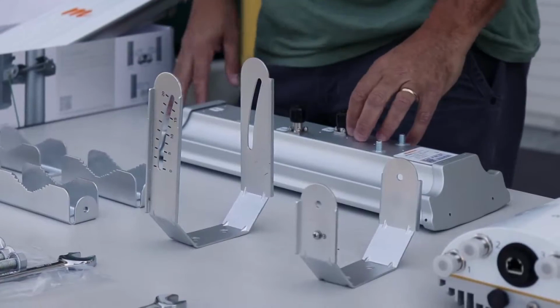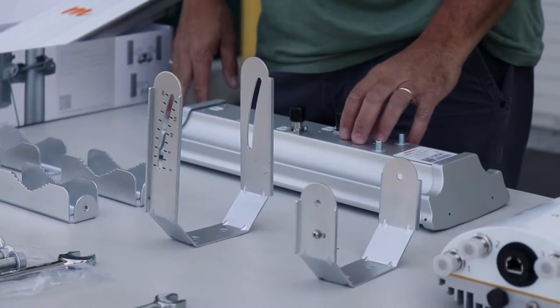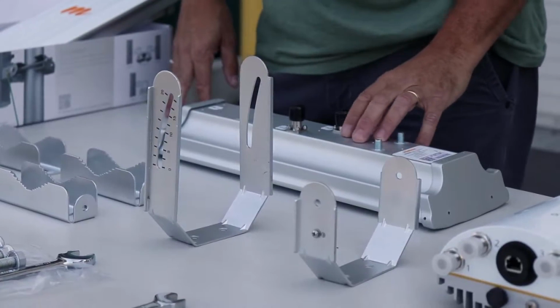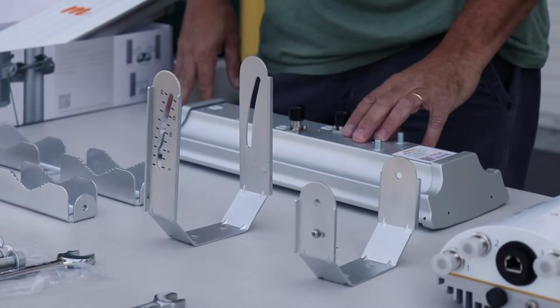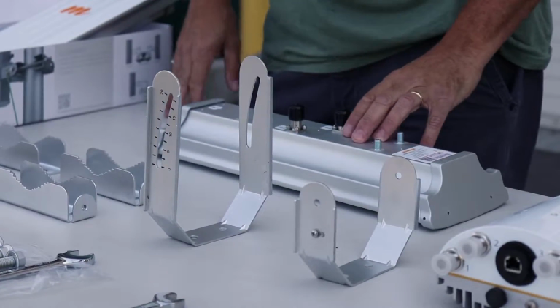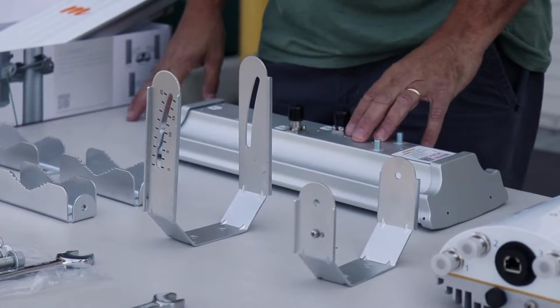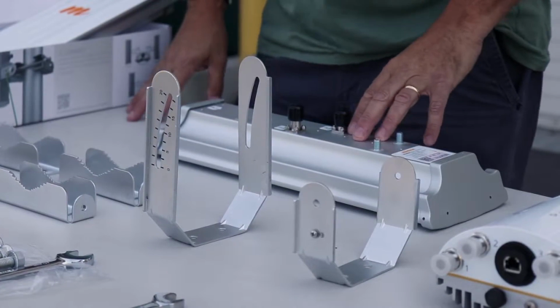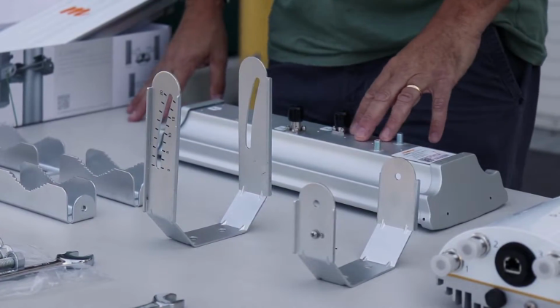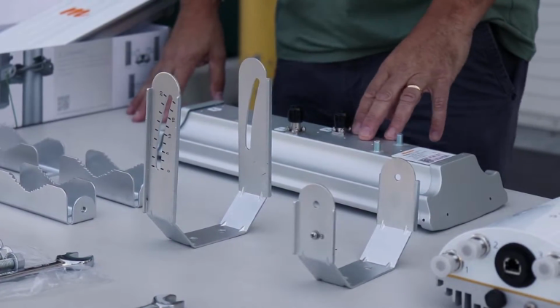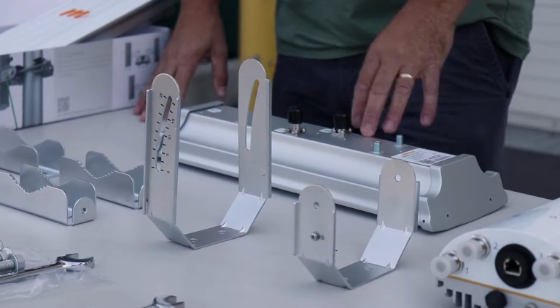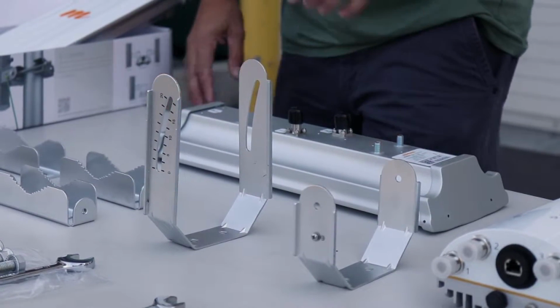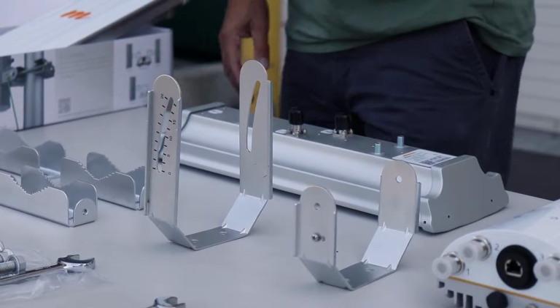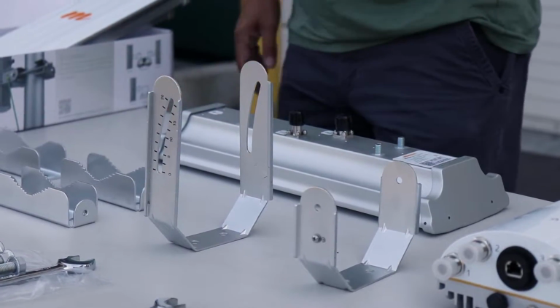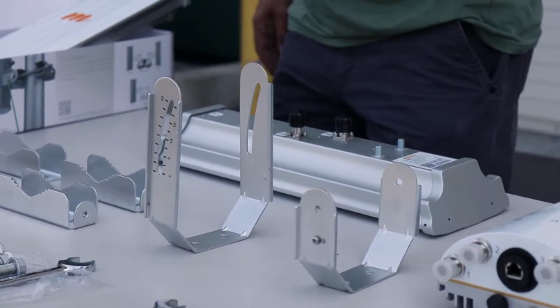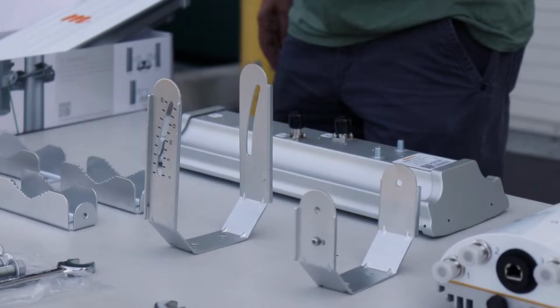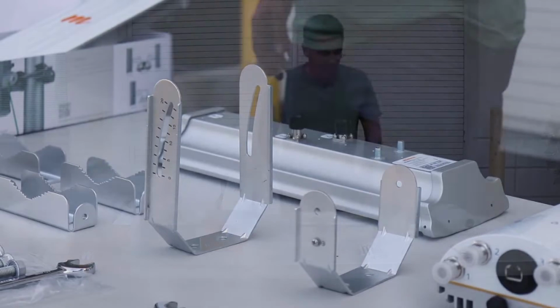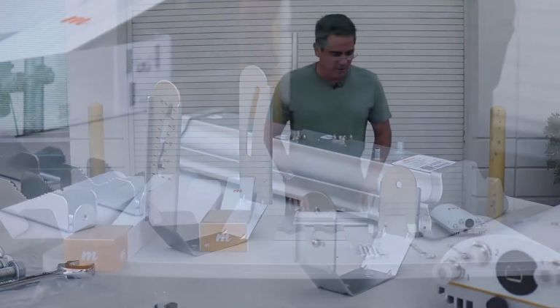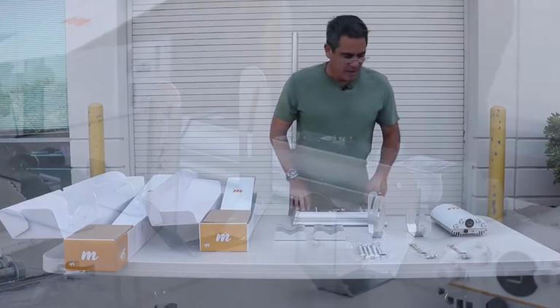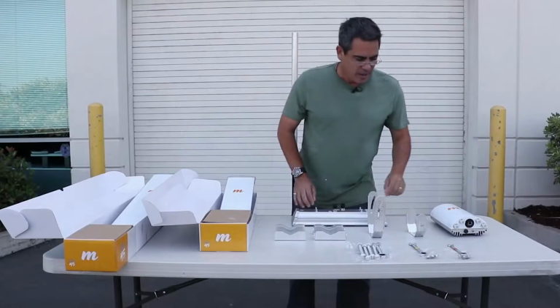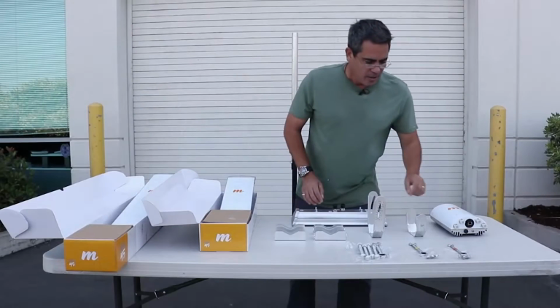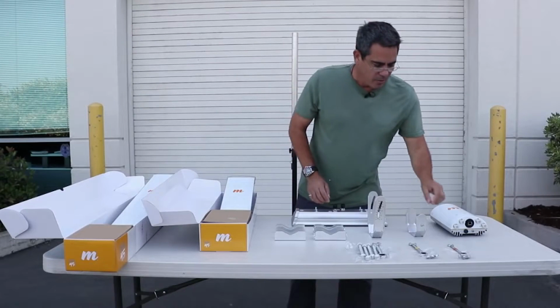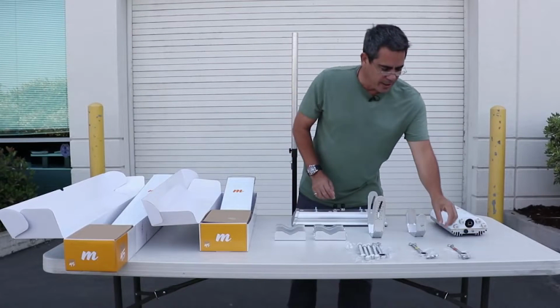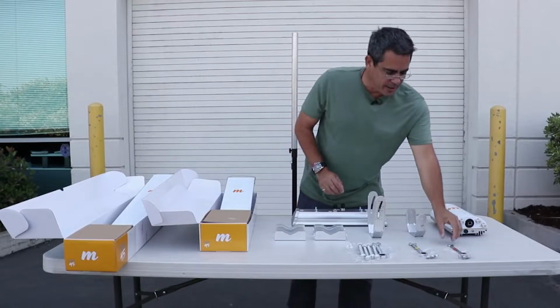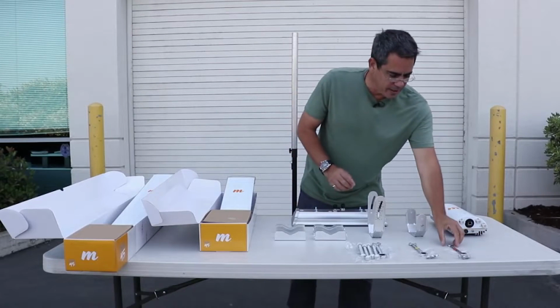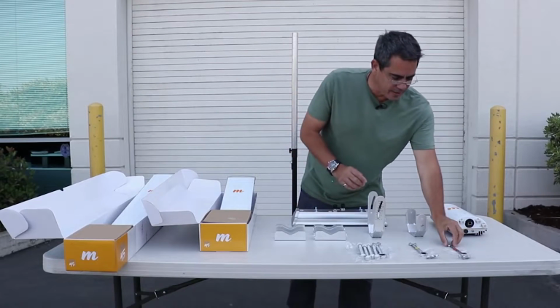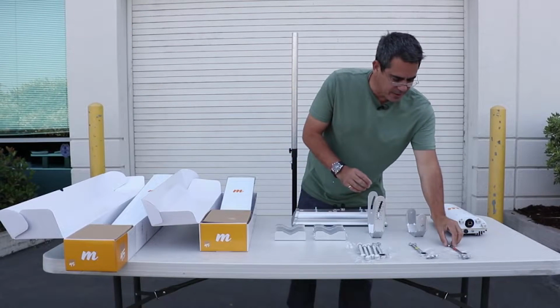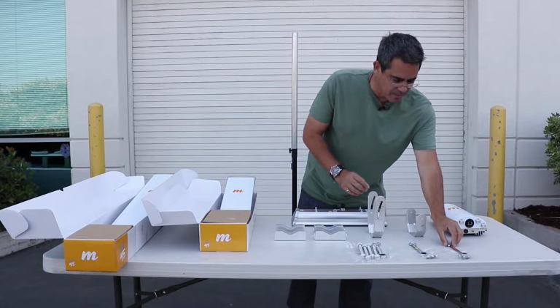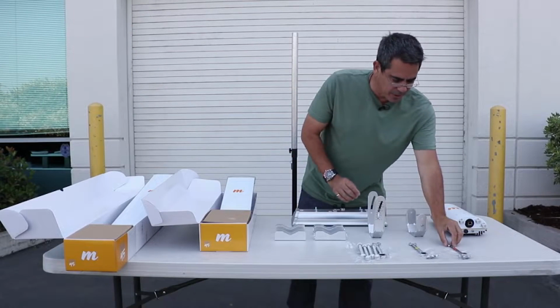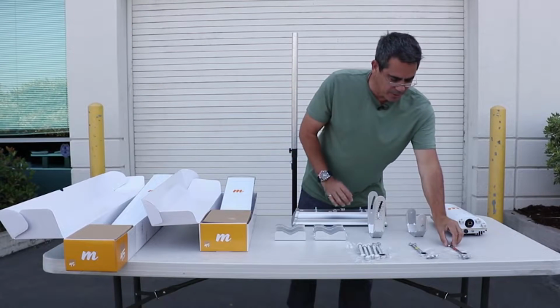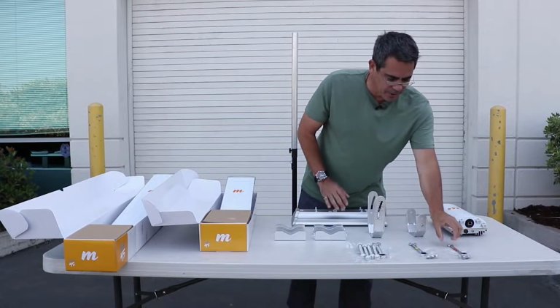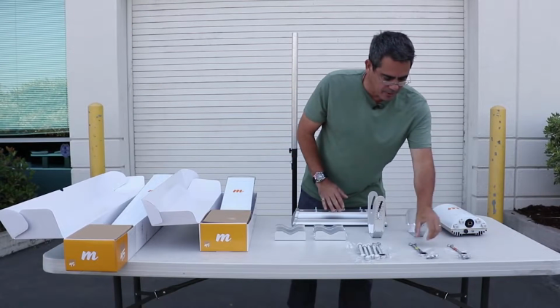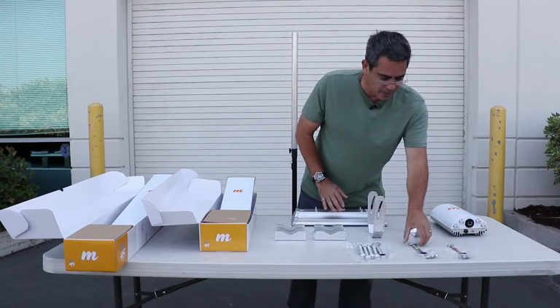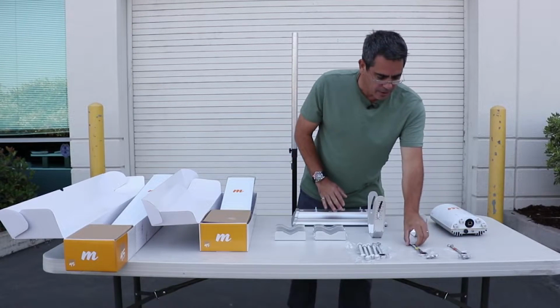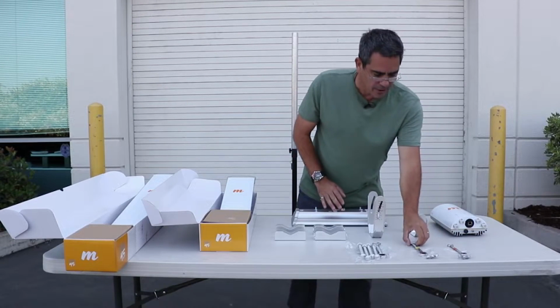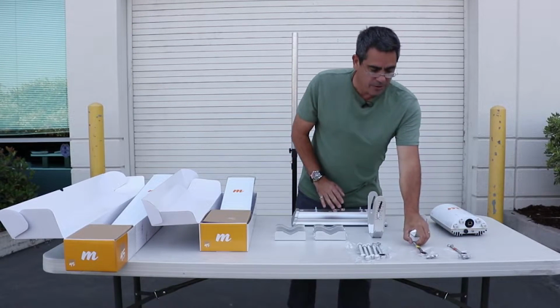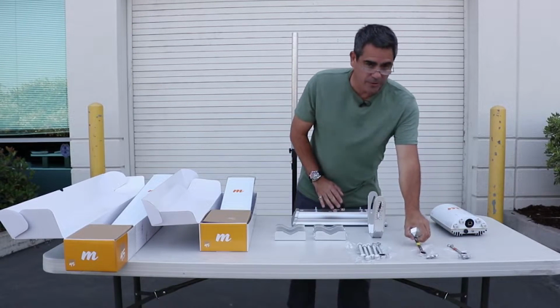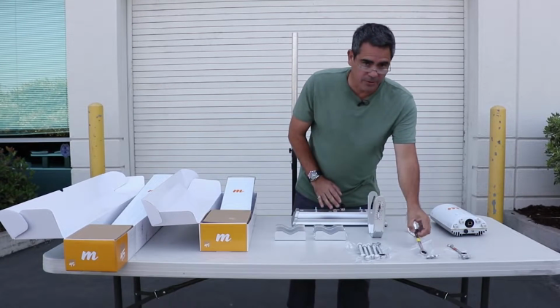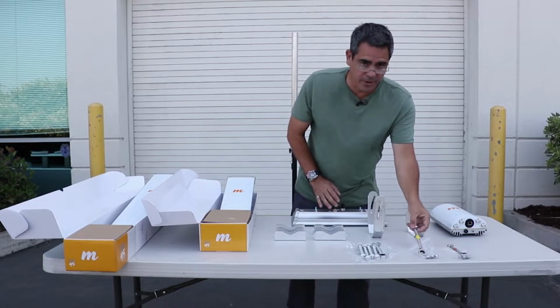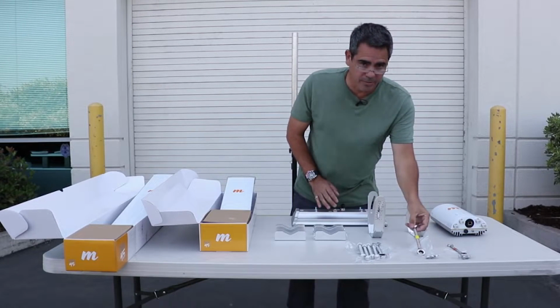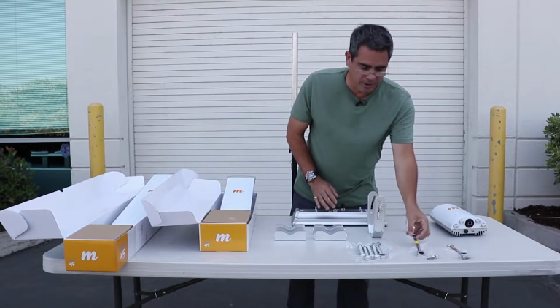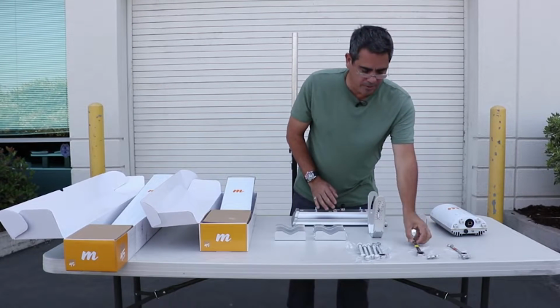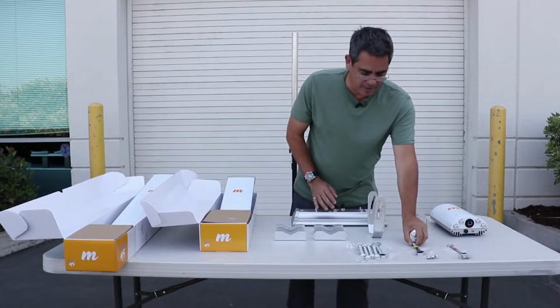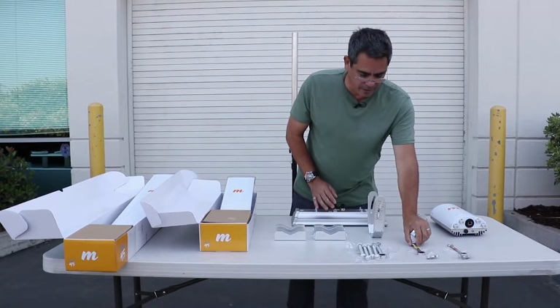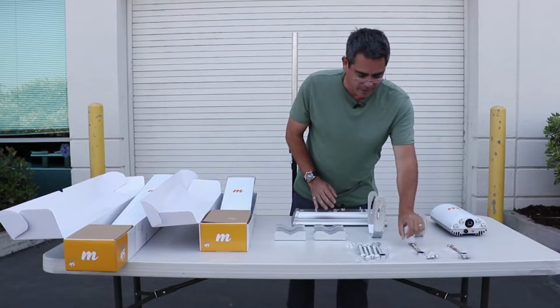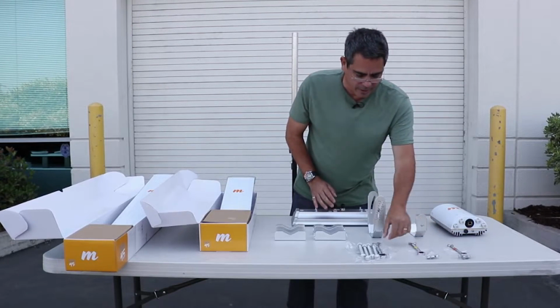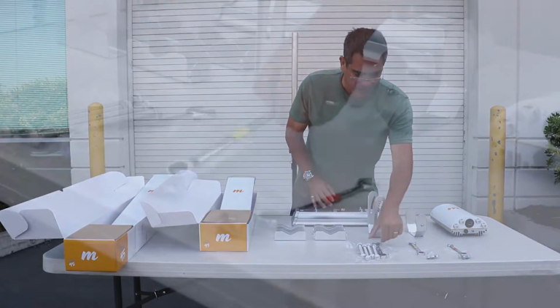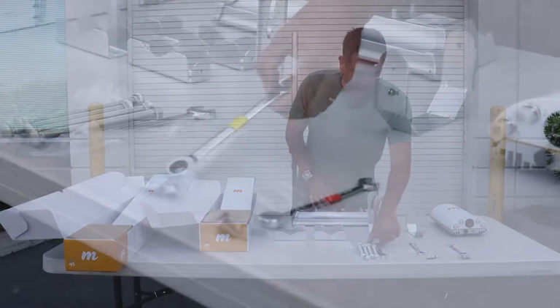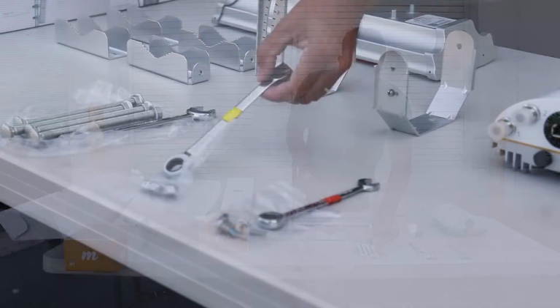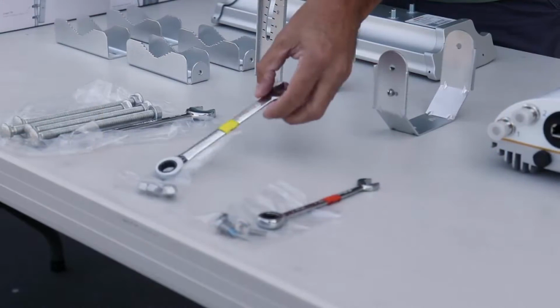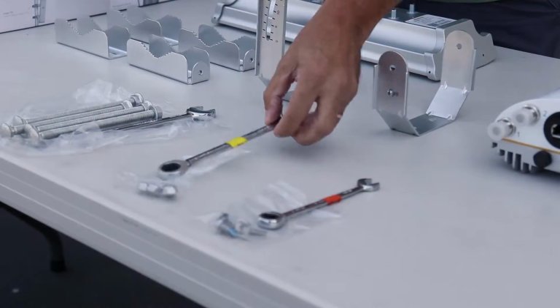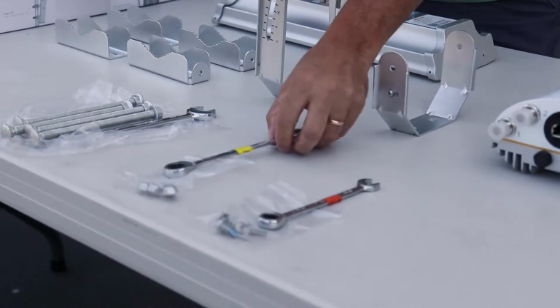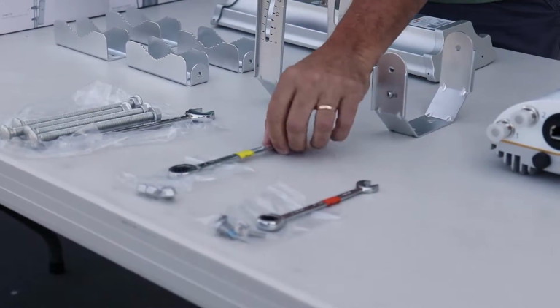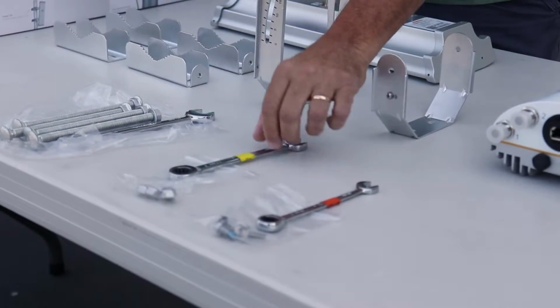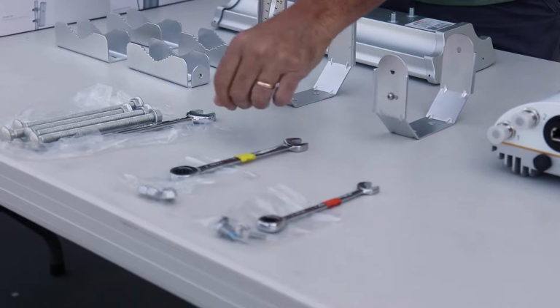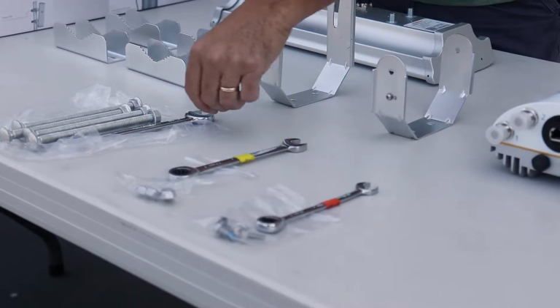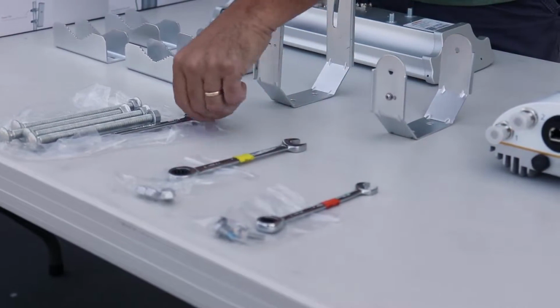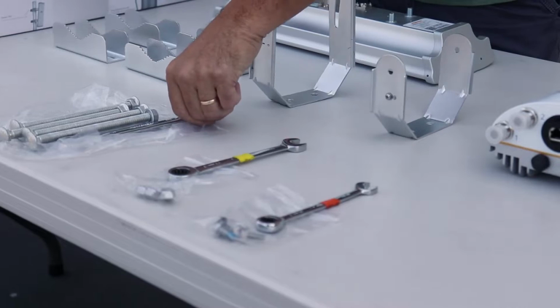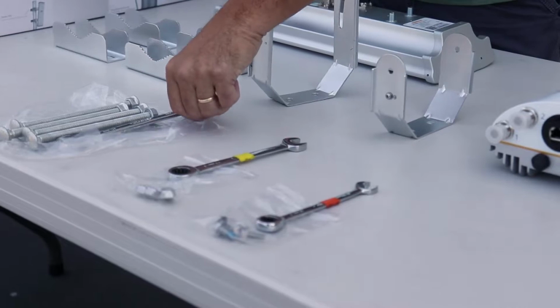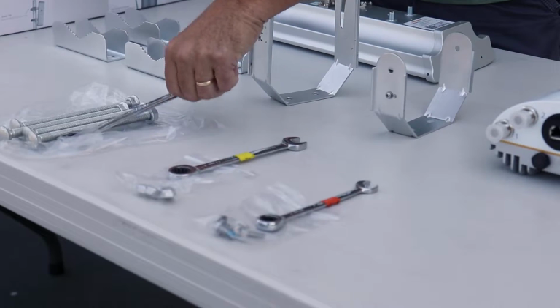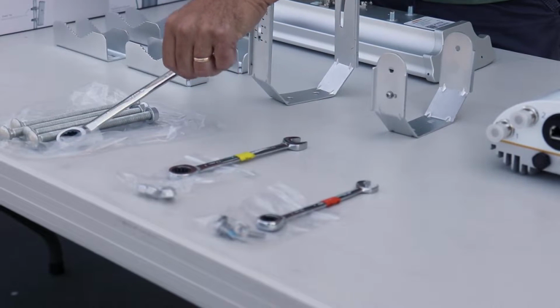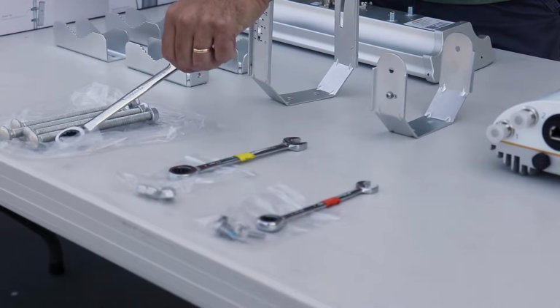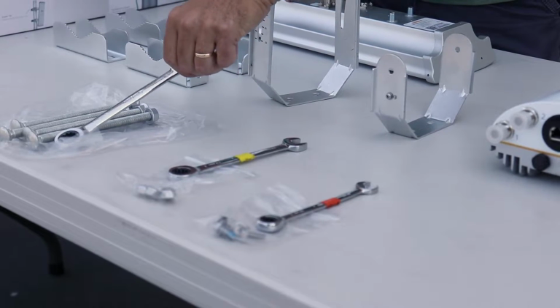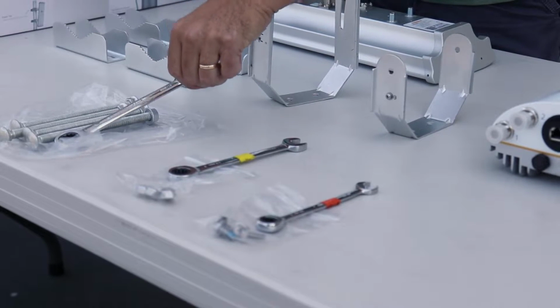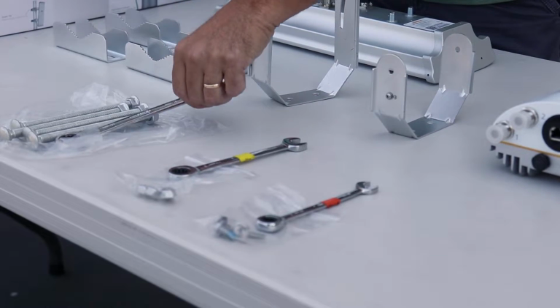Now we'll show you how to put this together. We need a 10 millimeter, 13 millimeter, and 15 millimeter wrench.